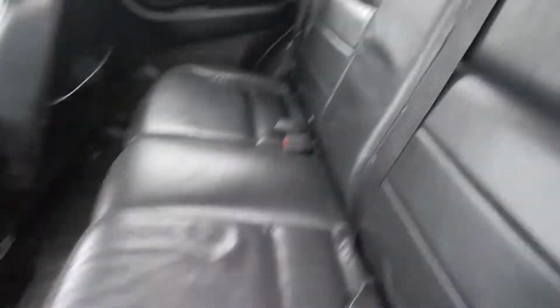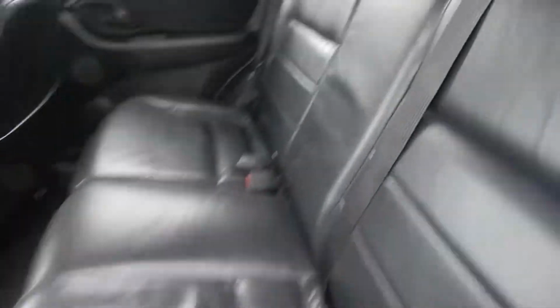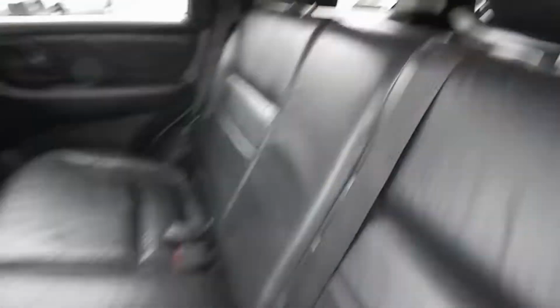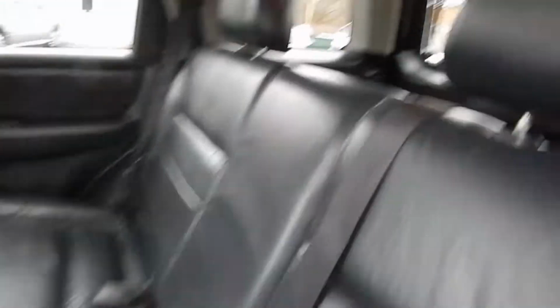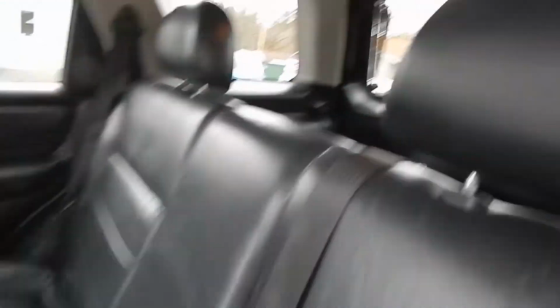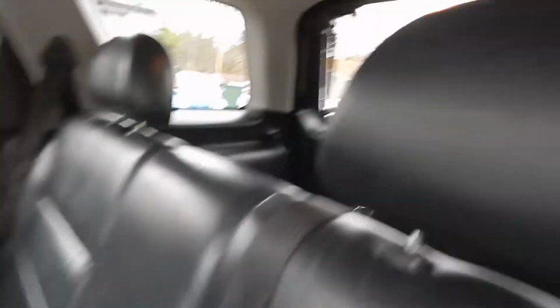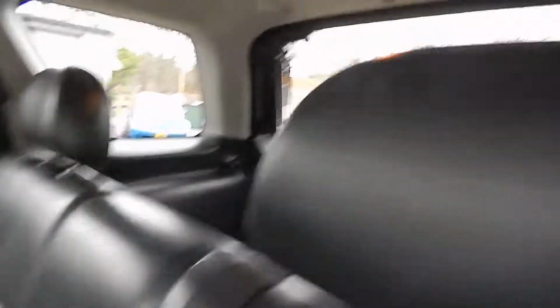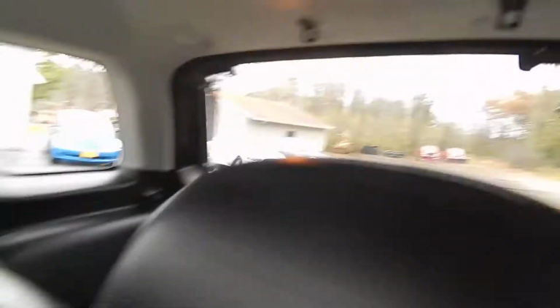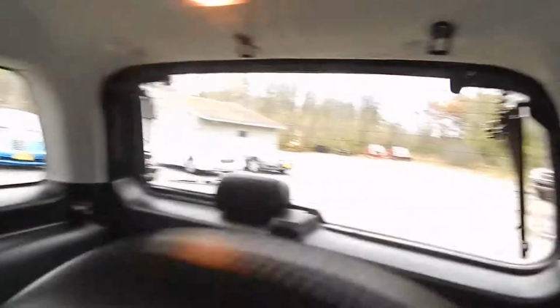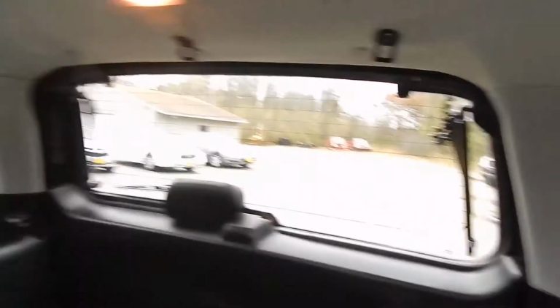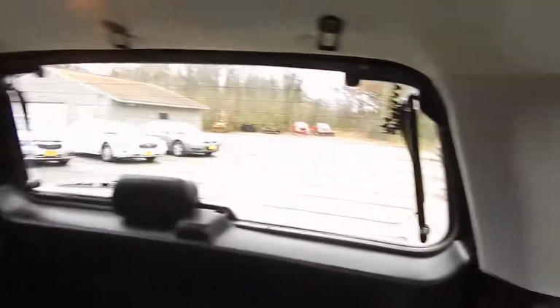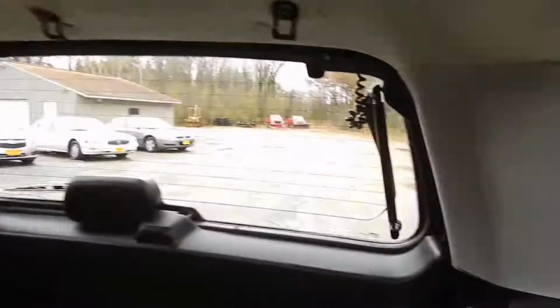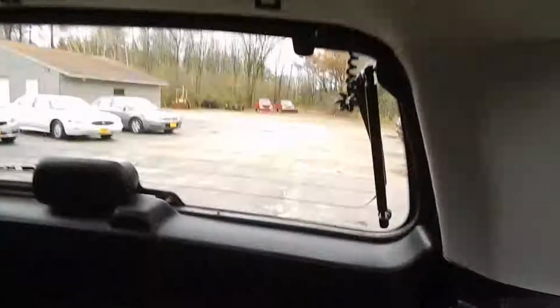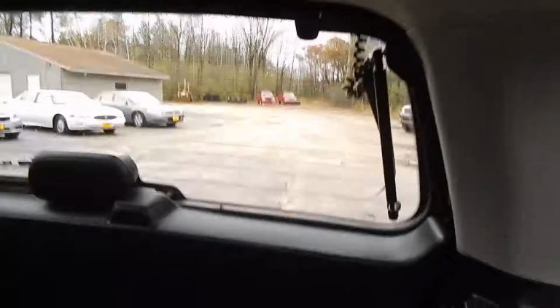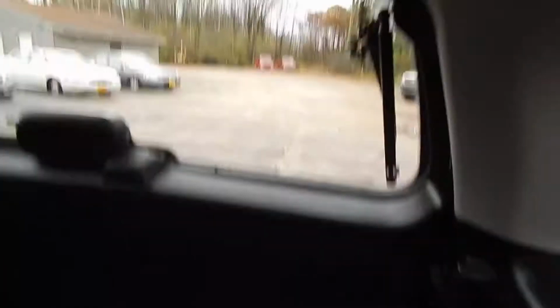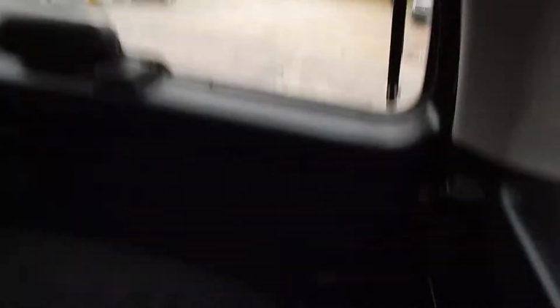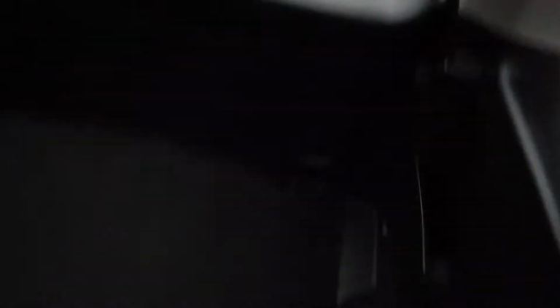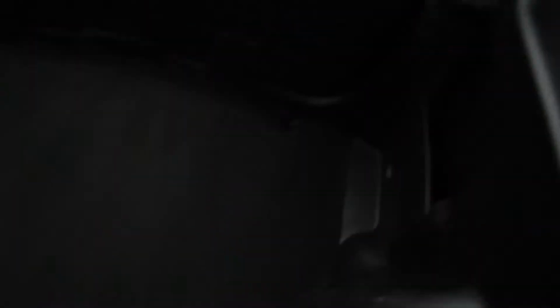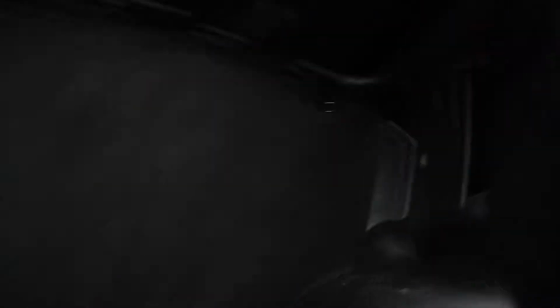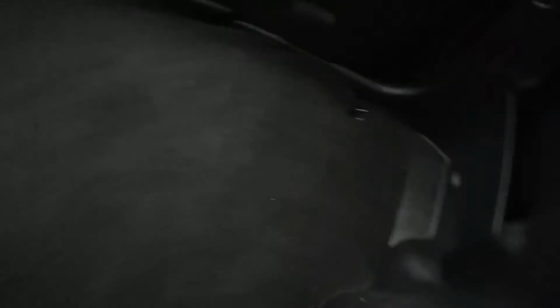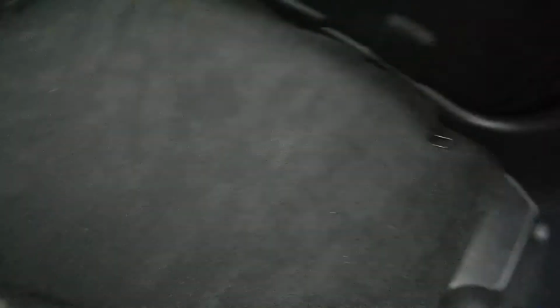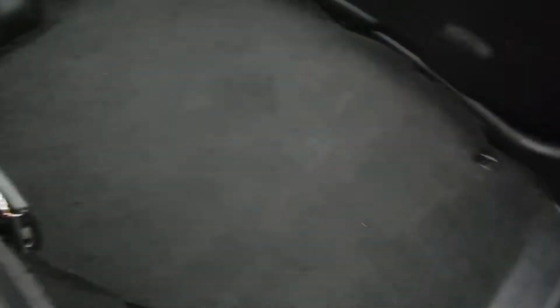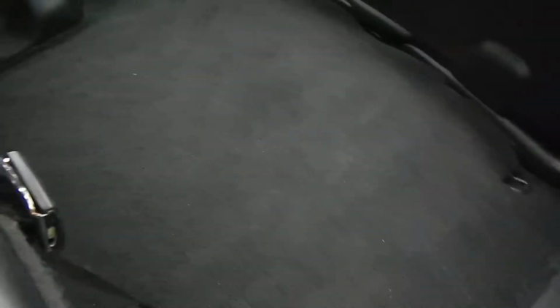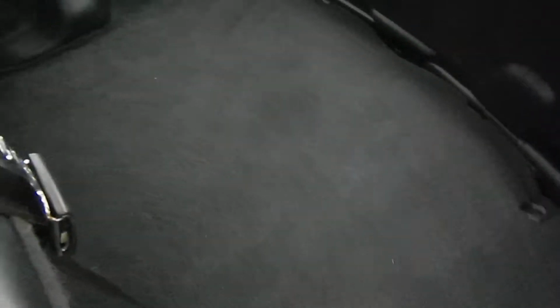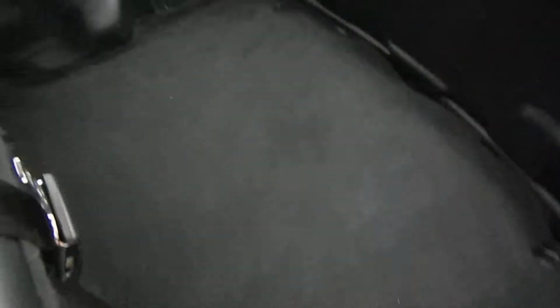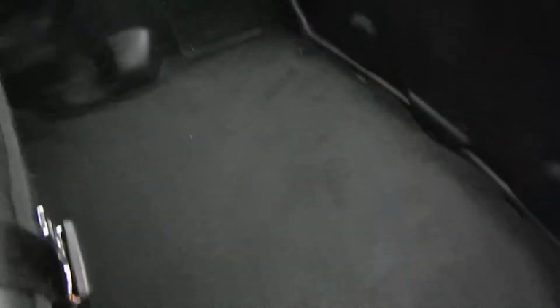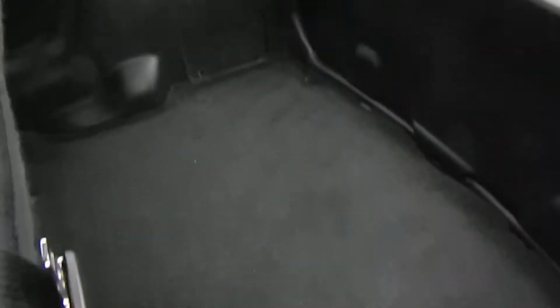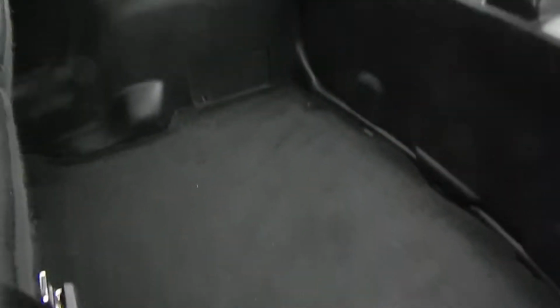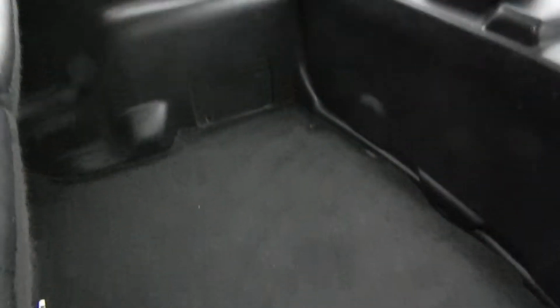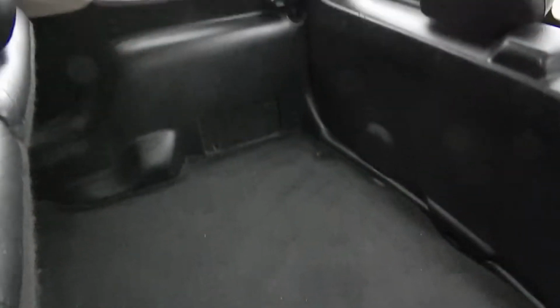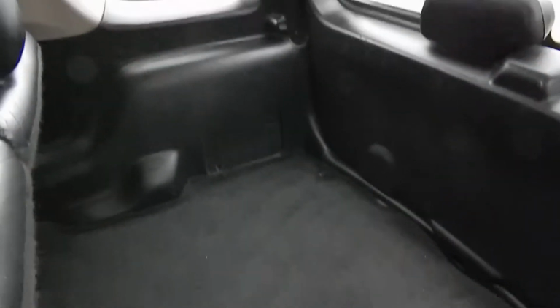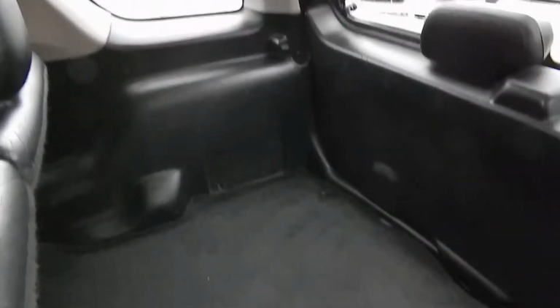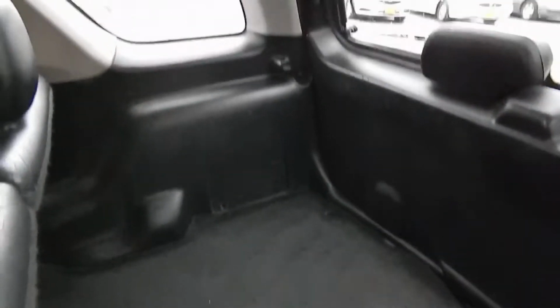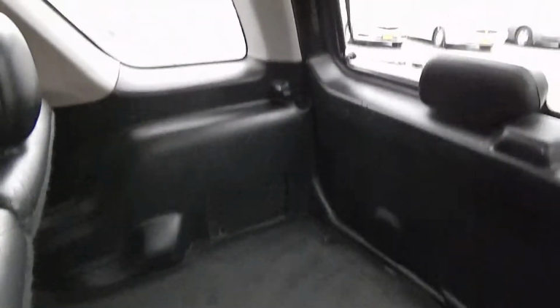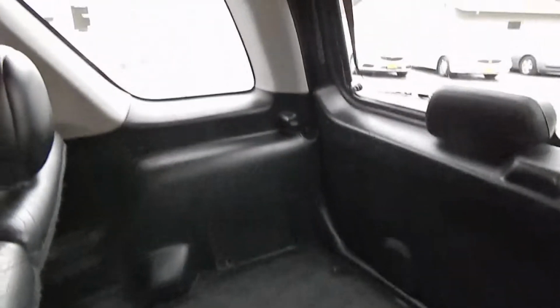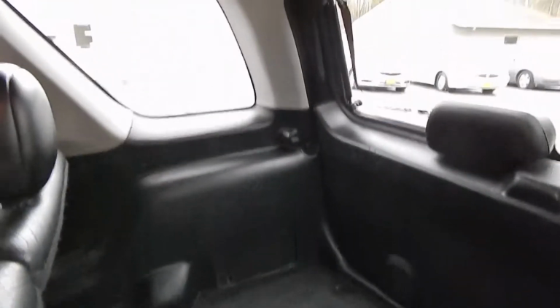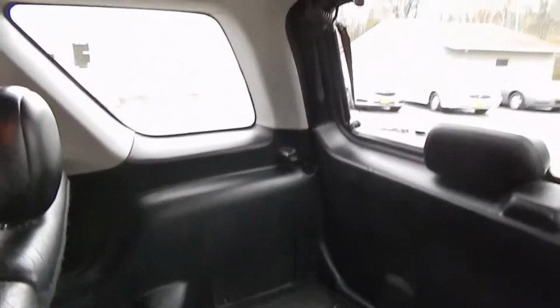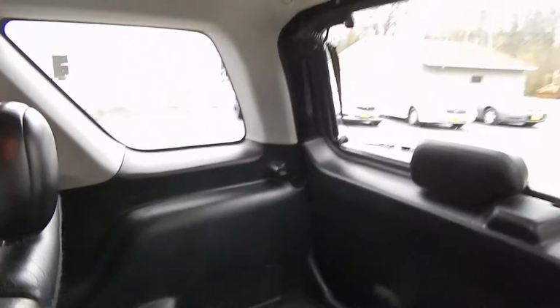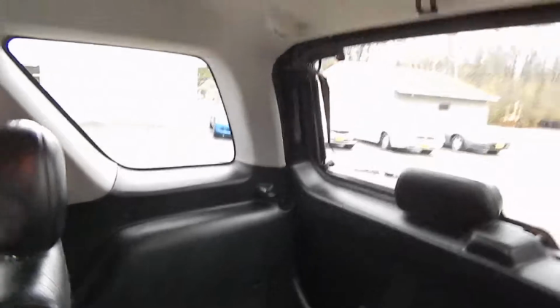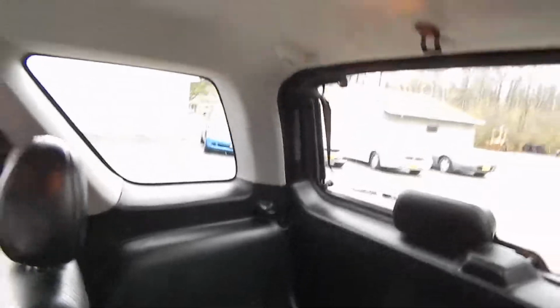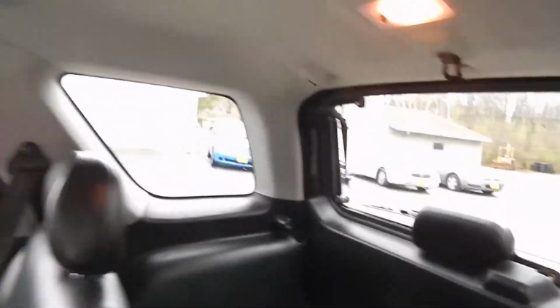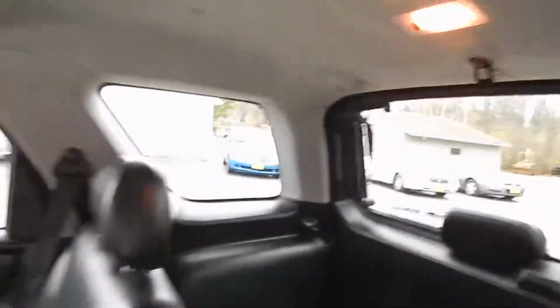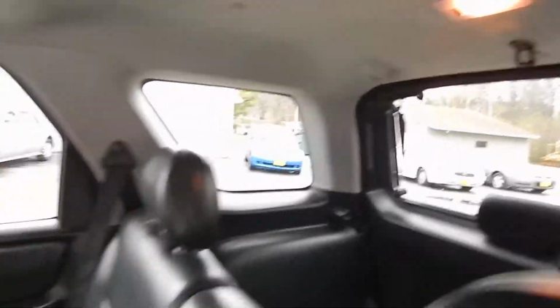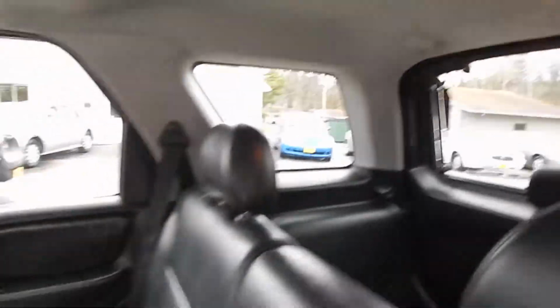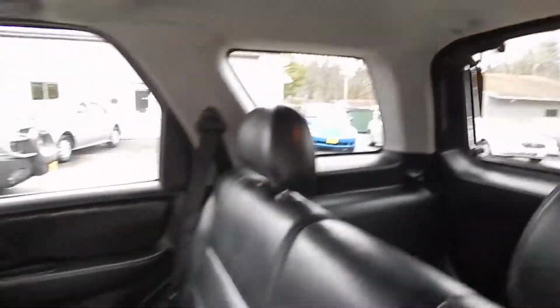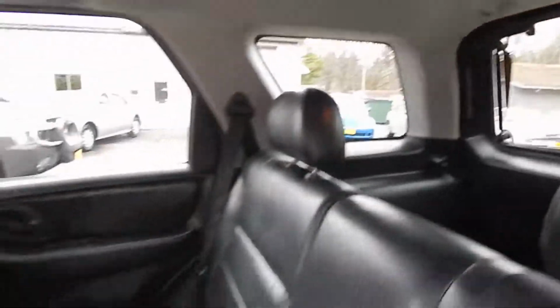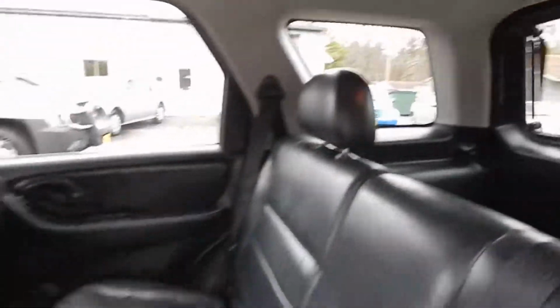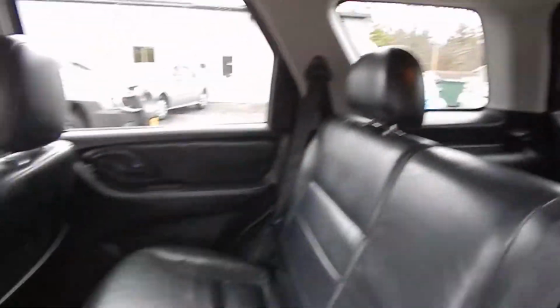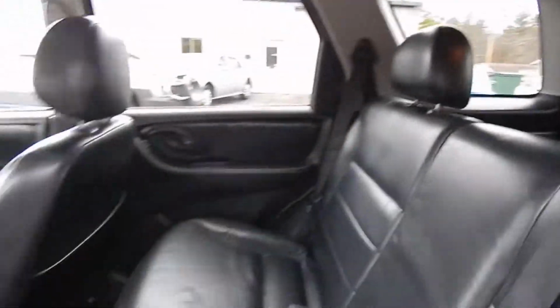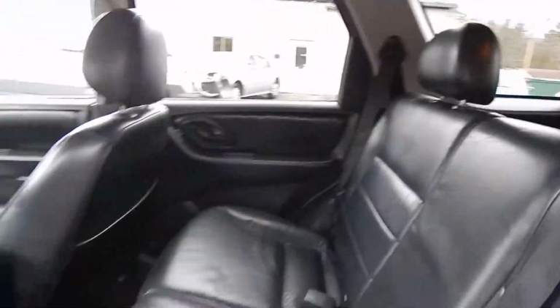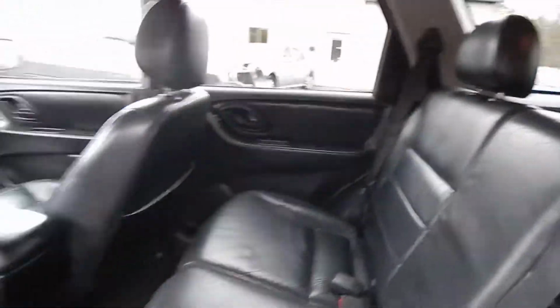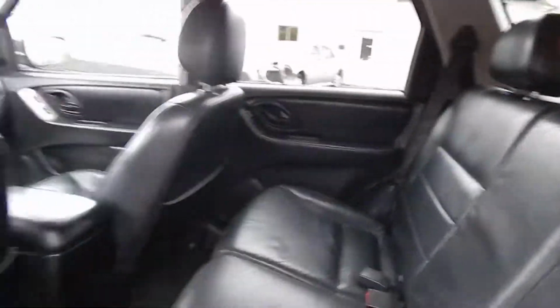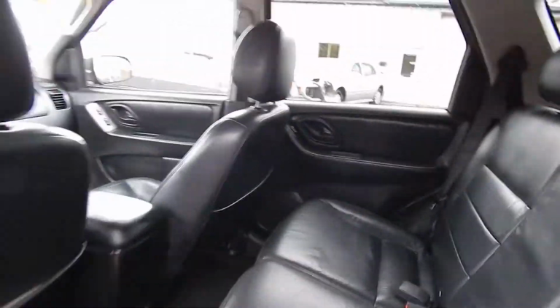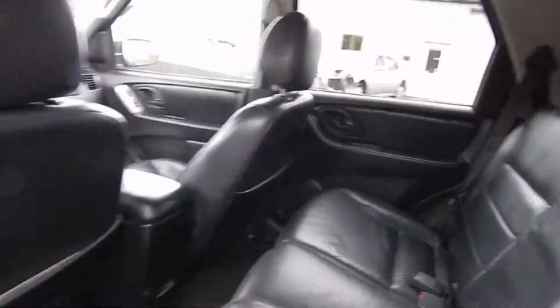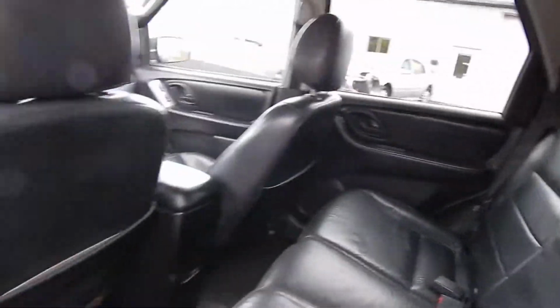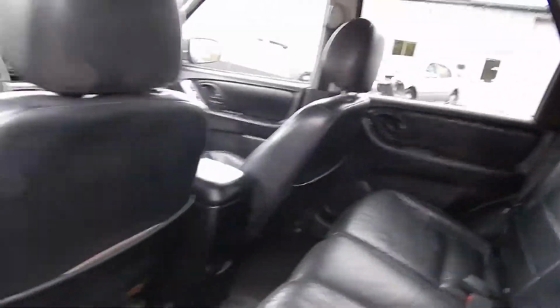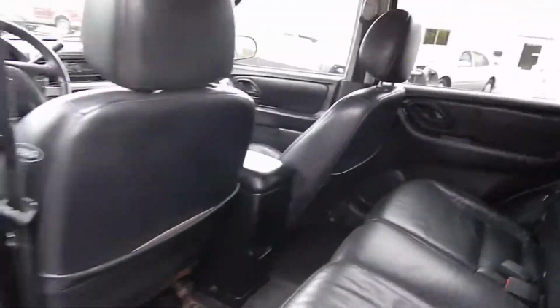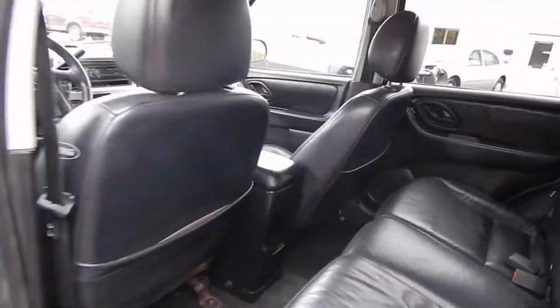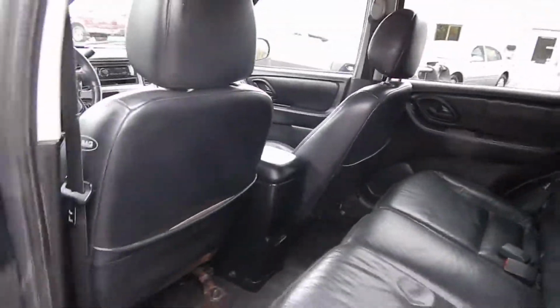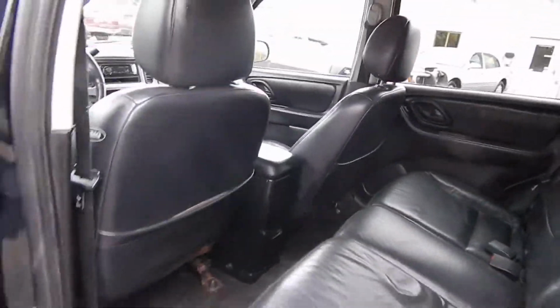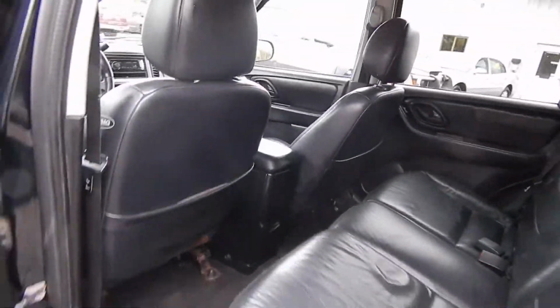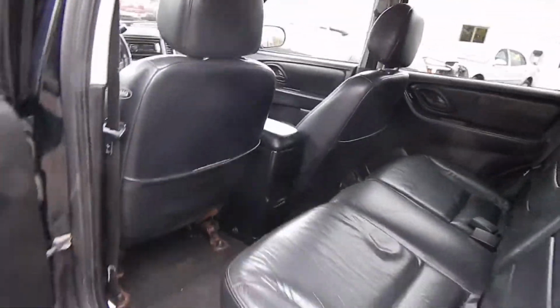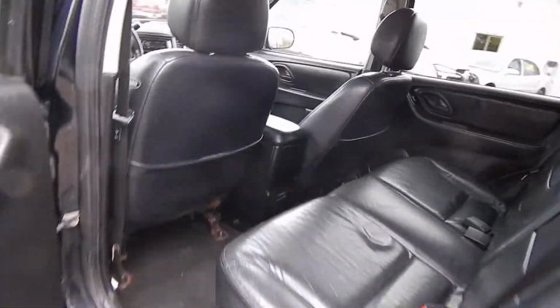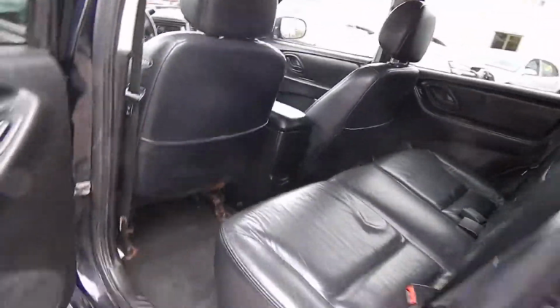The back is nice and clean, and the far back cargo area is nice and clean as well.